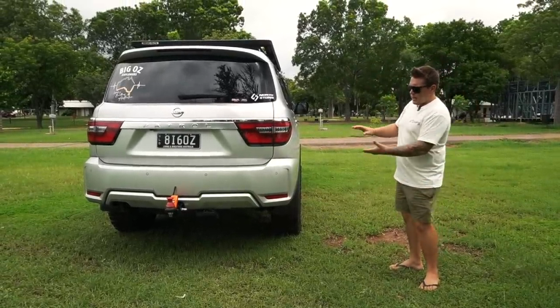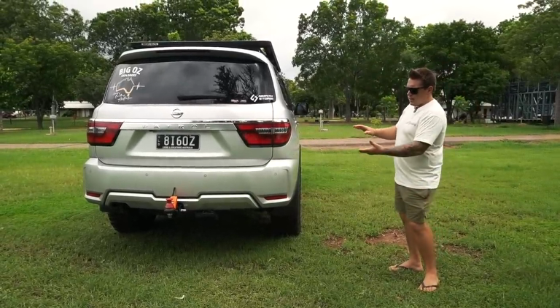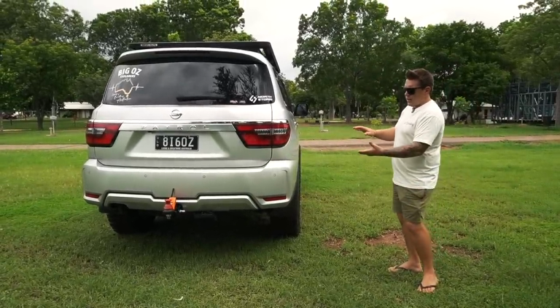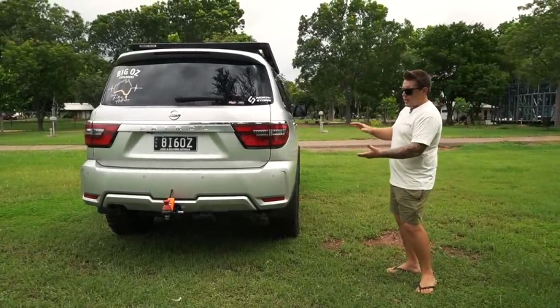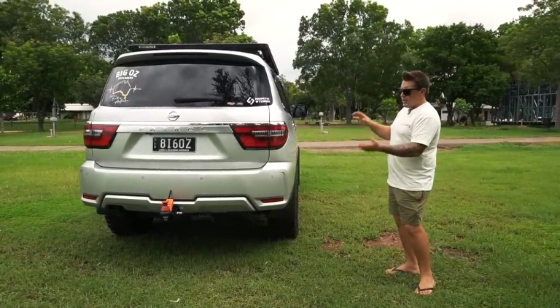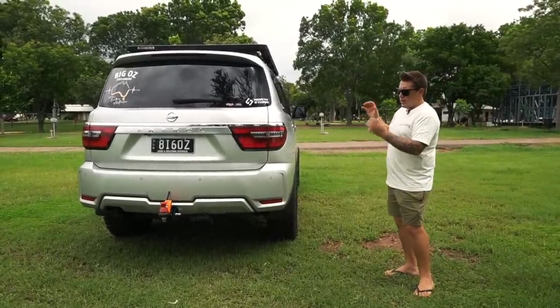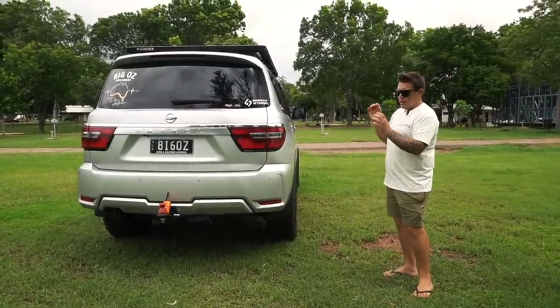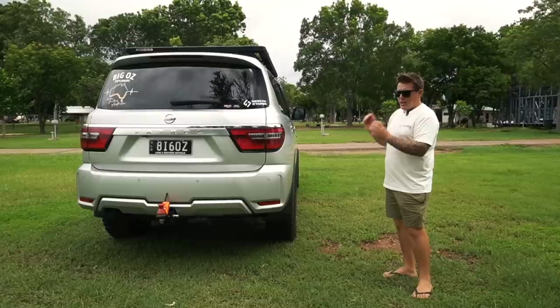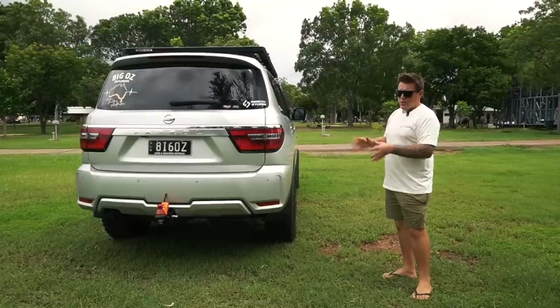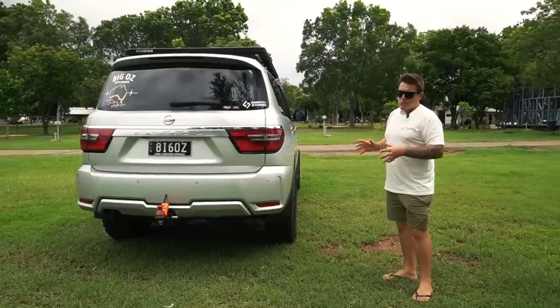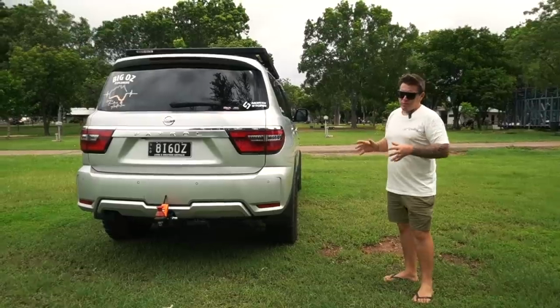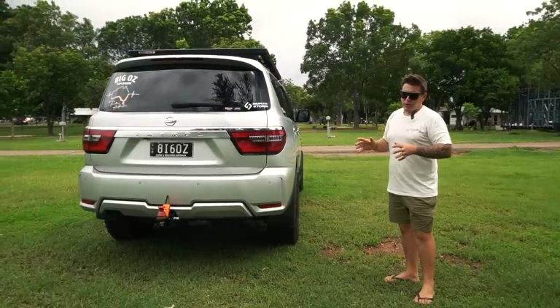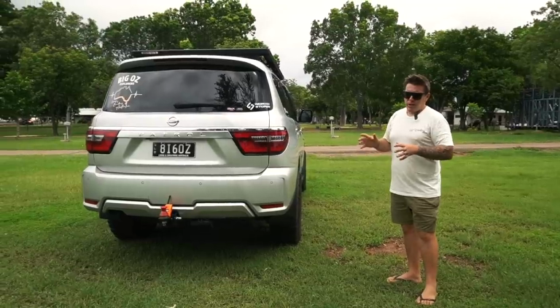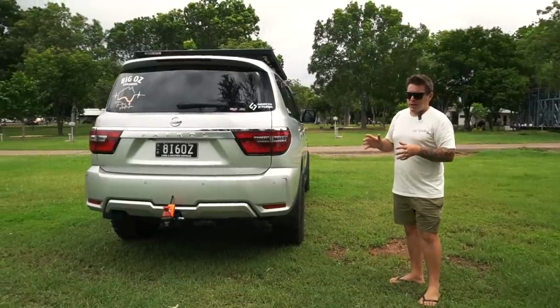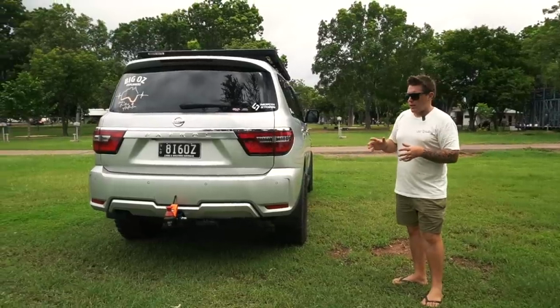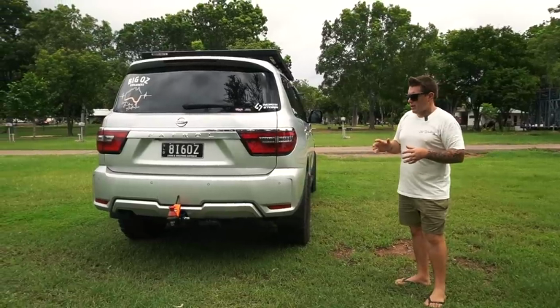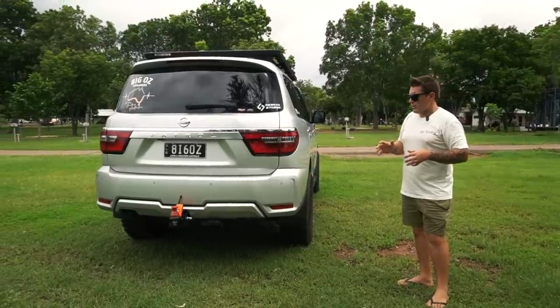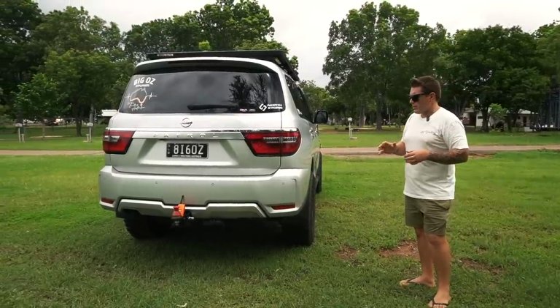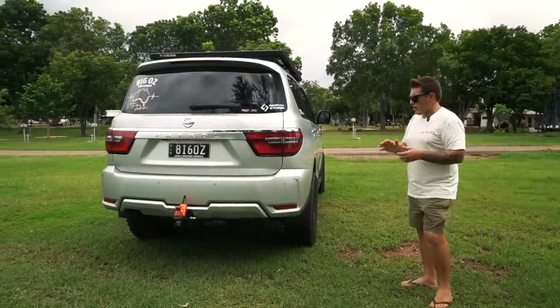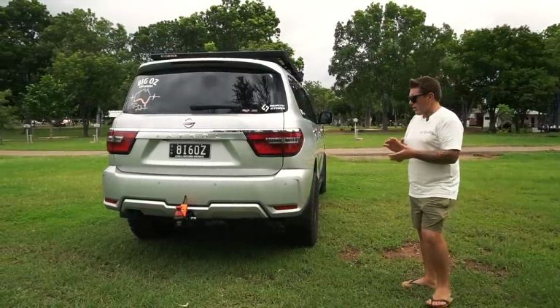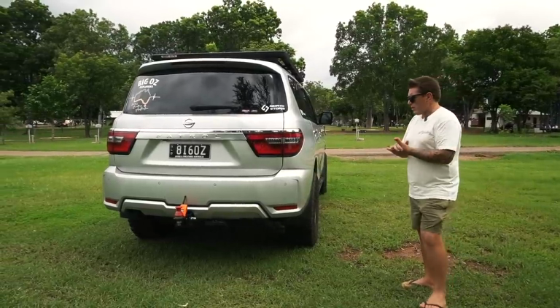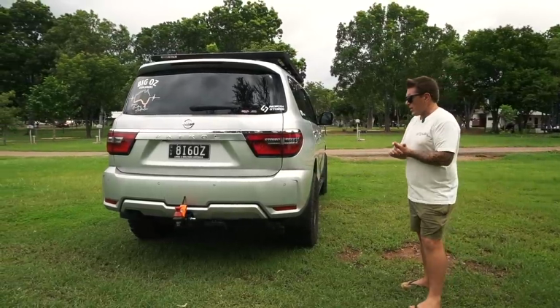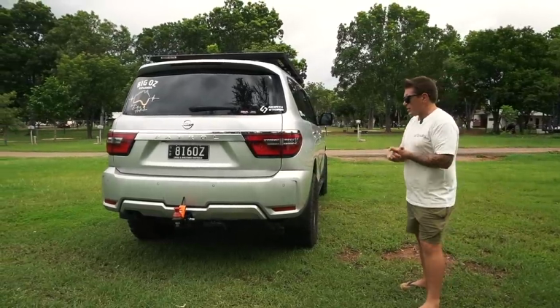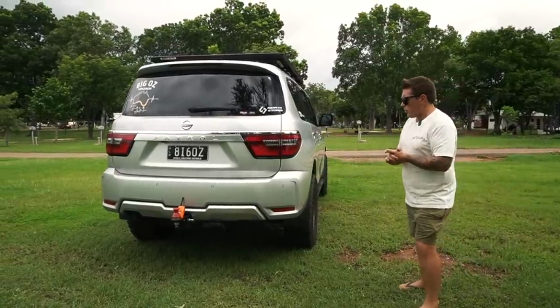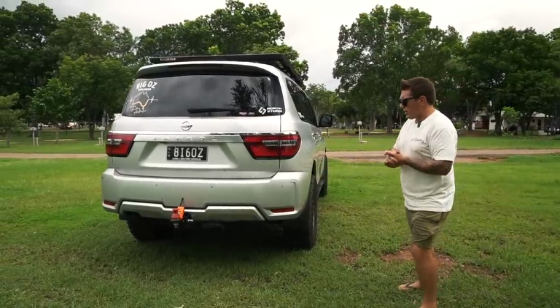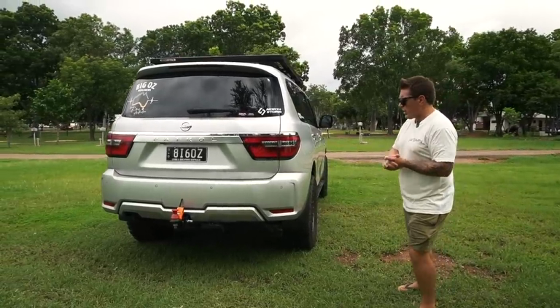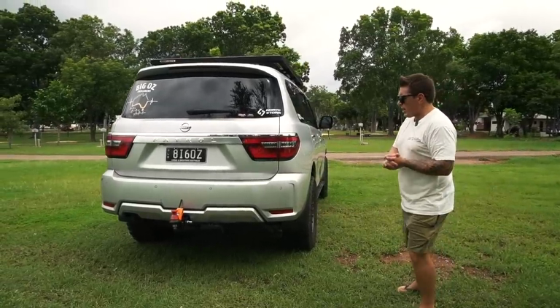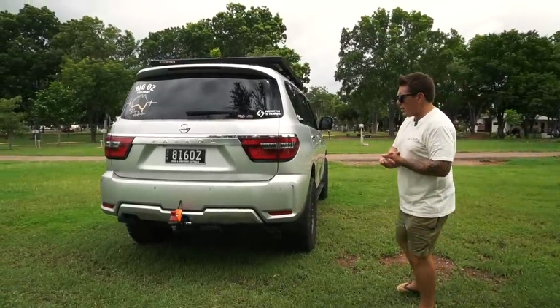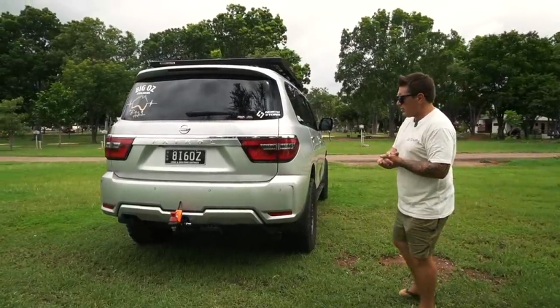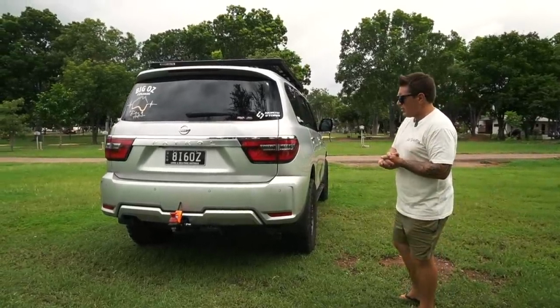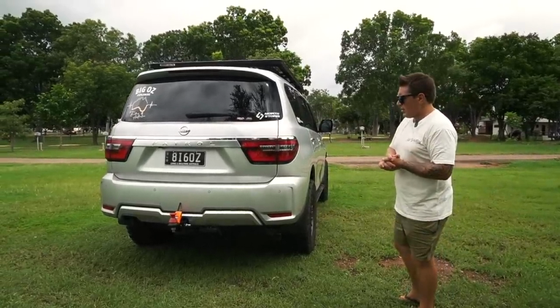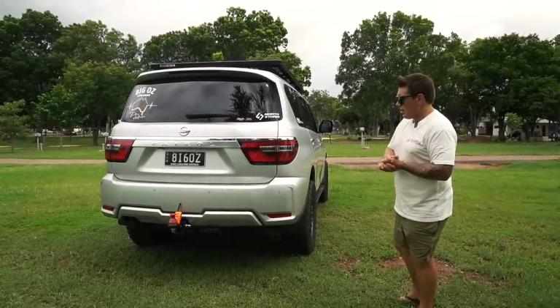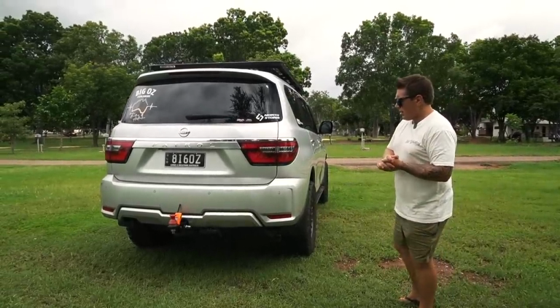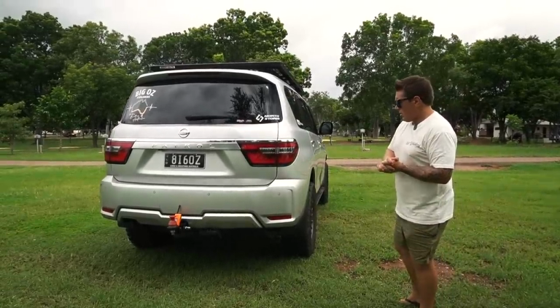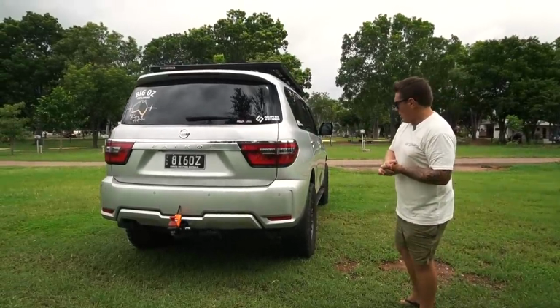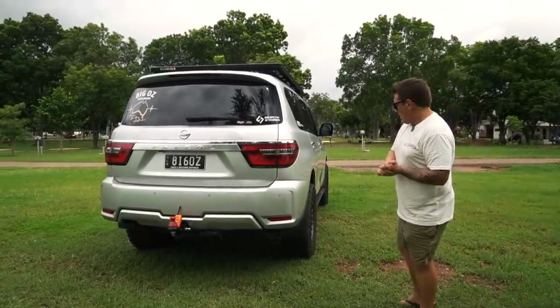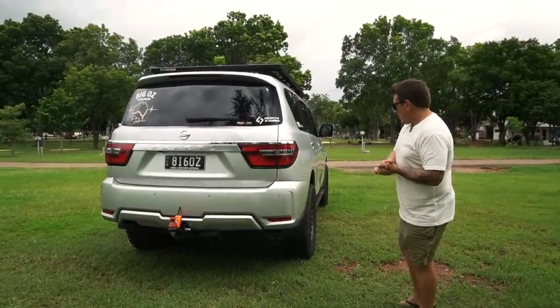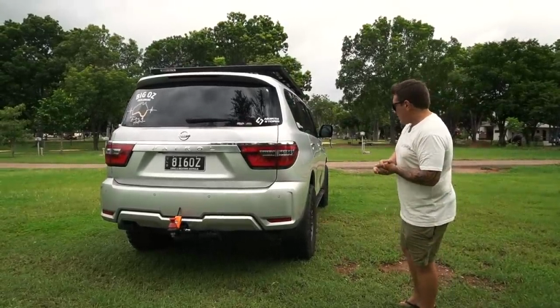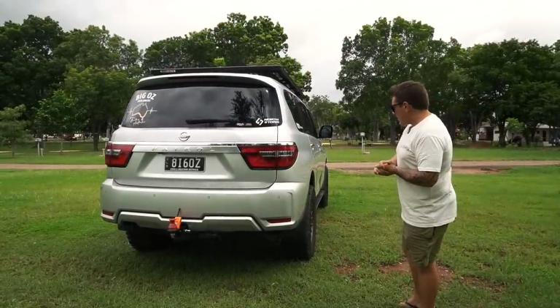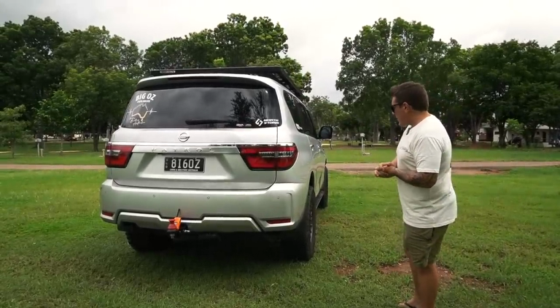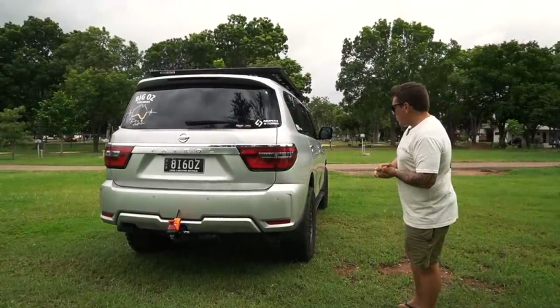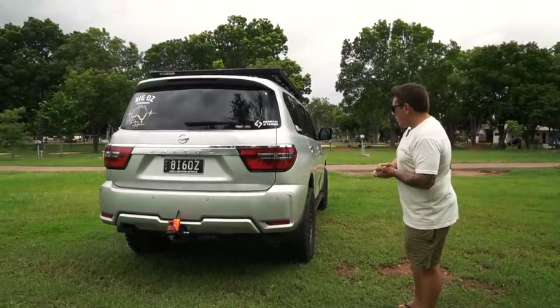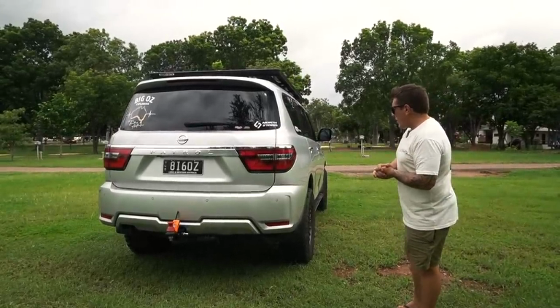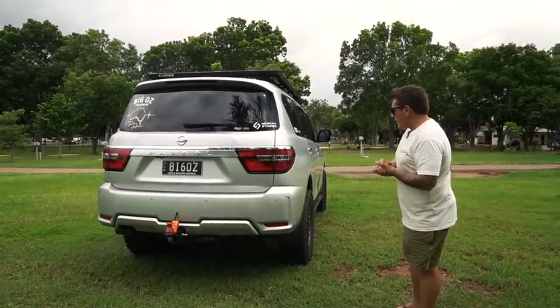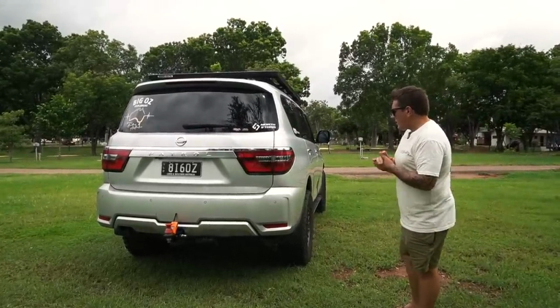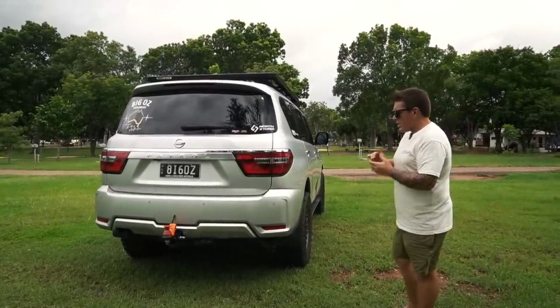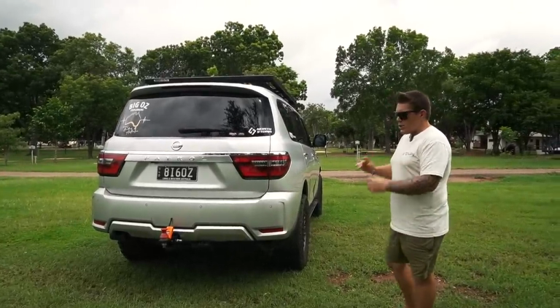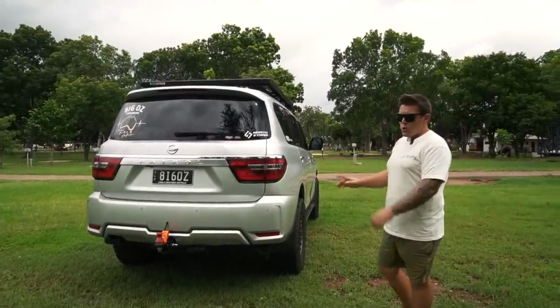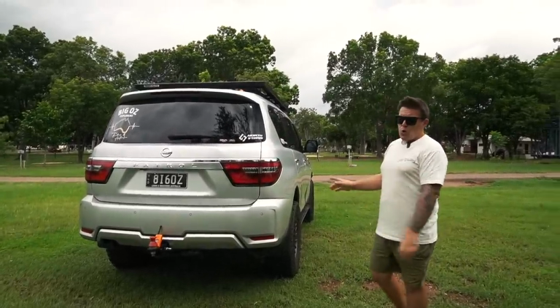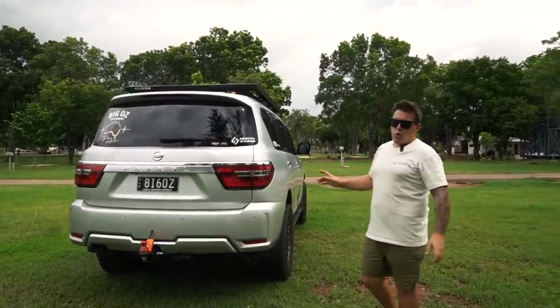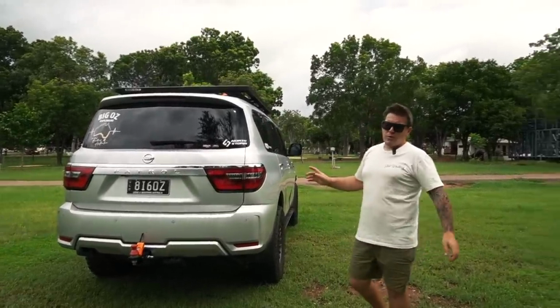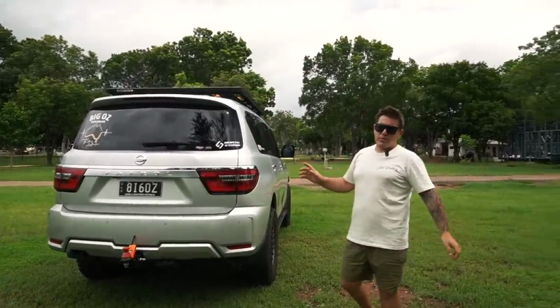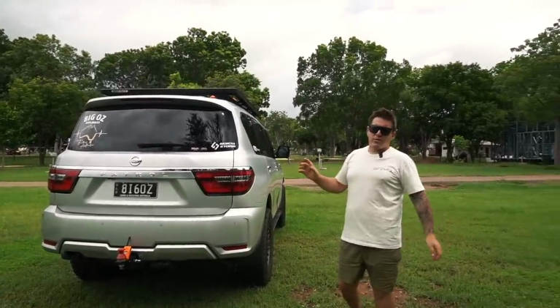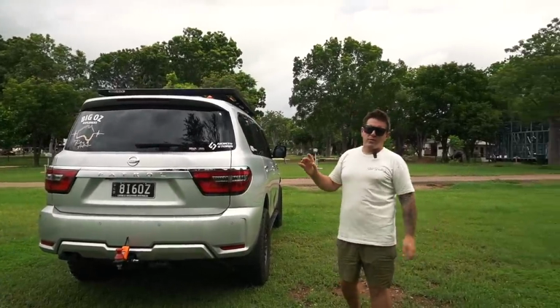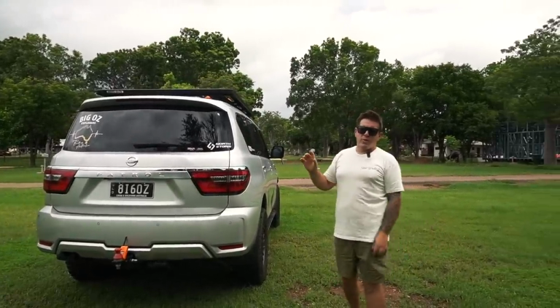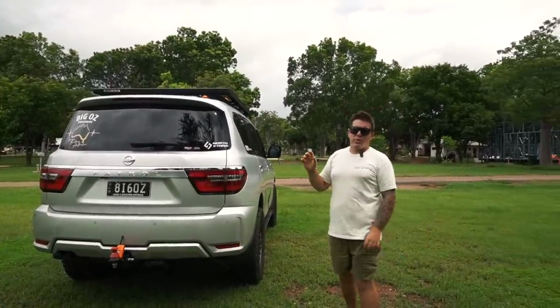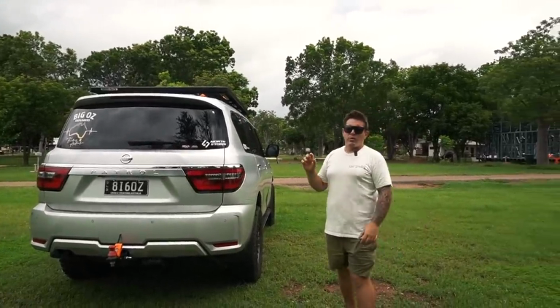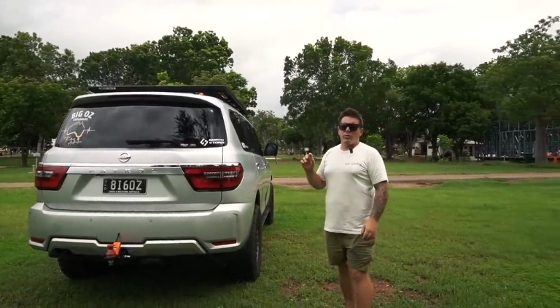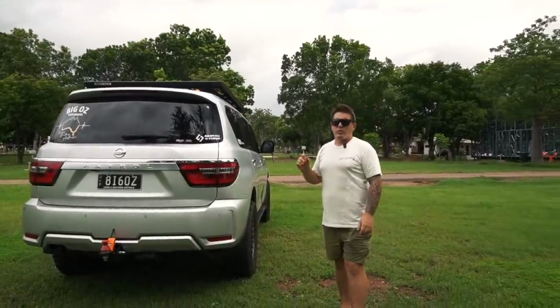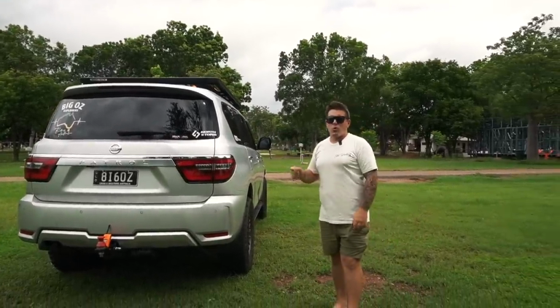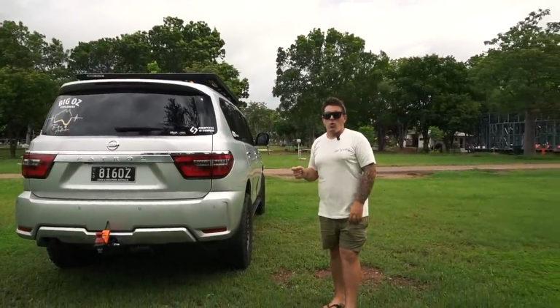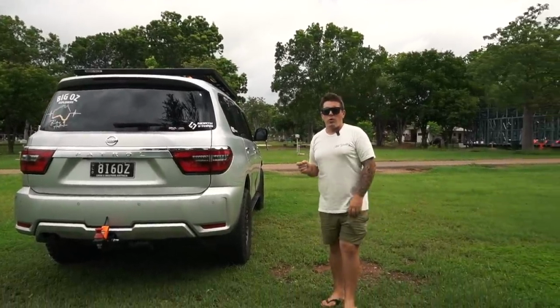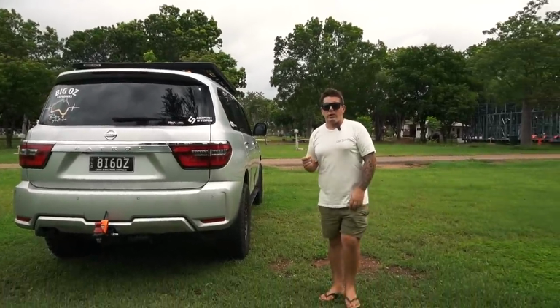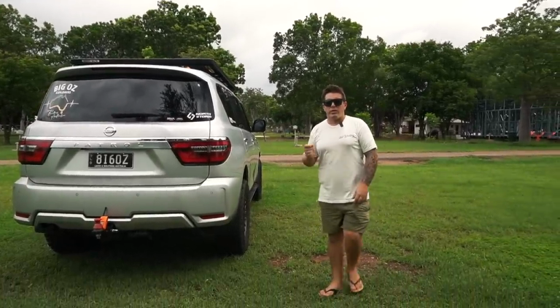We keep the tire deflated underneath. For our on-board air system we've got the Airbag Man compressor in the back, so we've got the coil cable that comes out and we can pump the tire up as soon as we need to change it. It's not too much of an issue for us going forward. That's the main reason the tire was up there, and now it's back underneath — and they do fit.